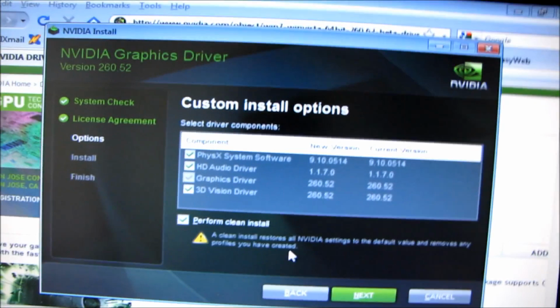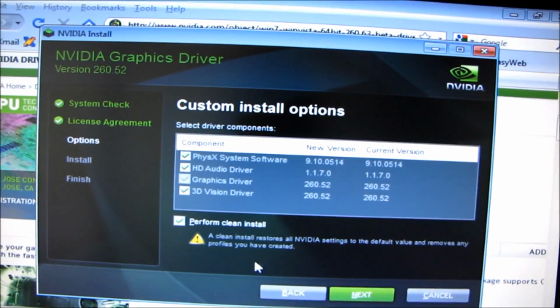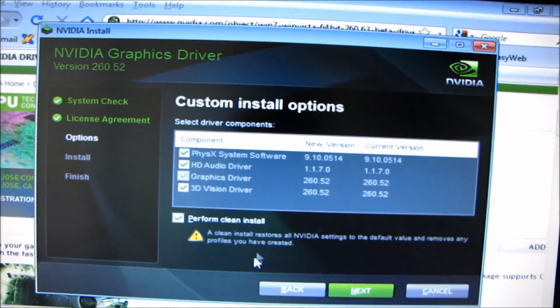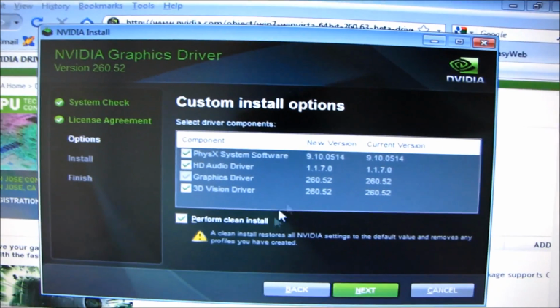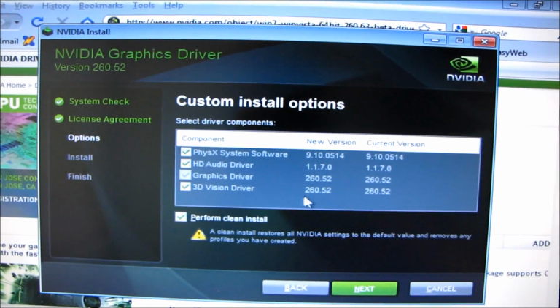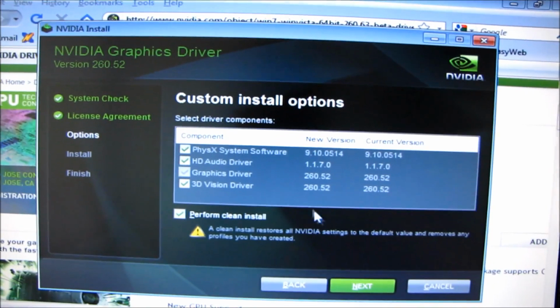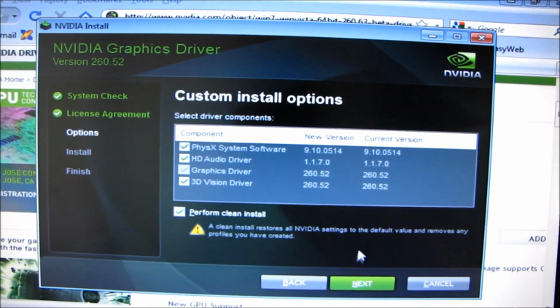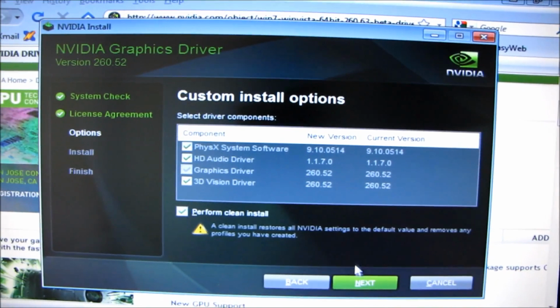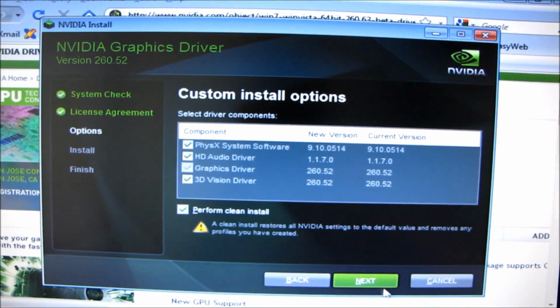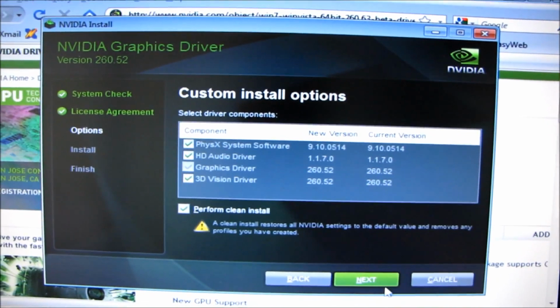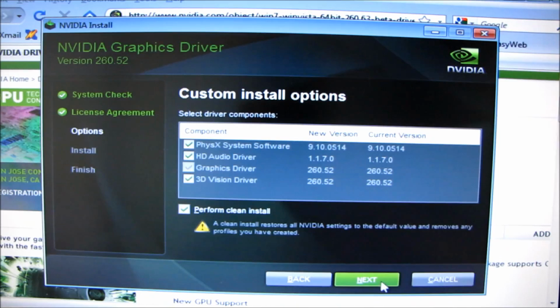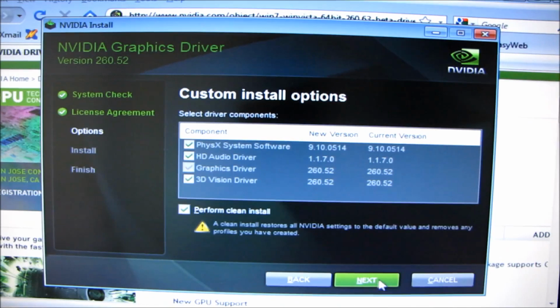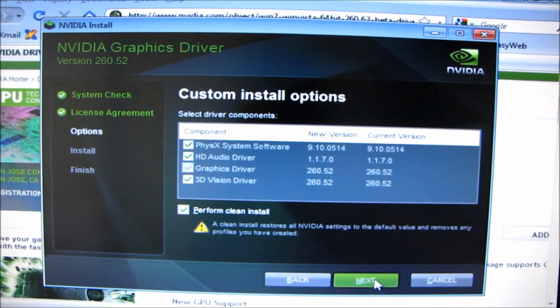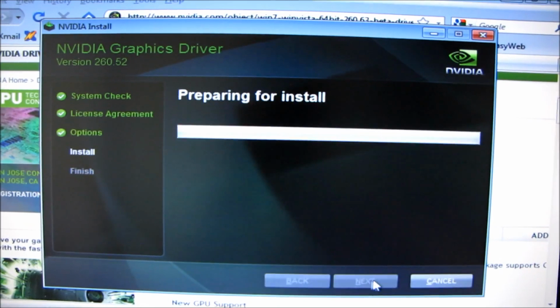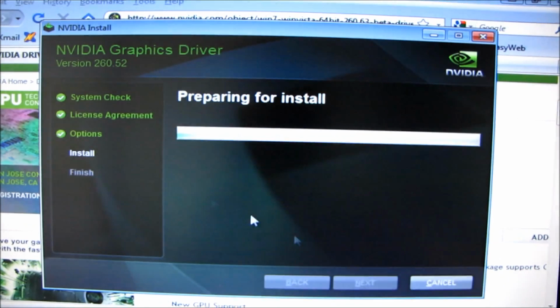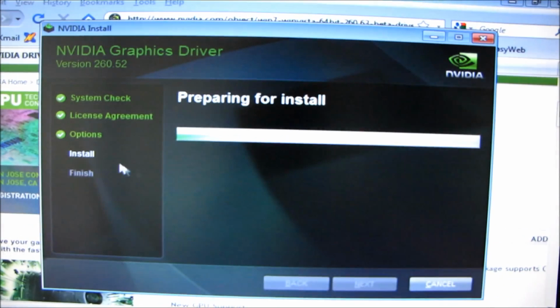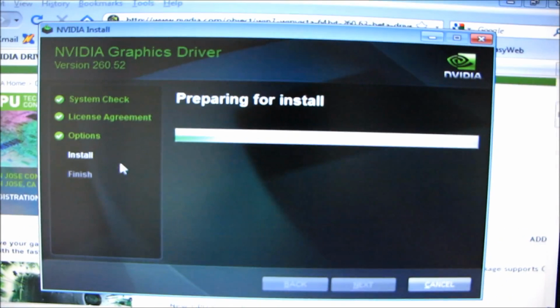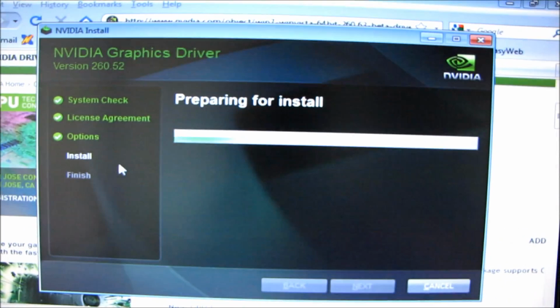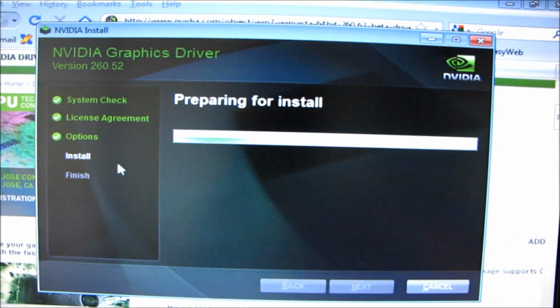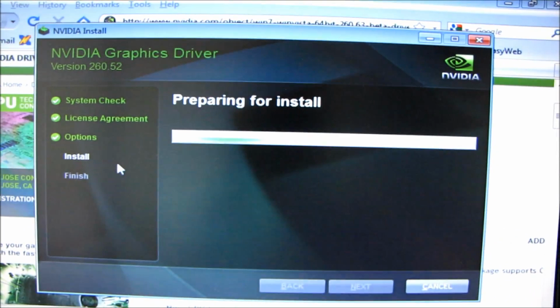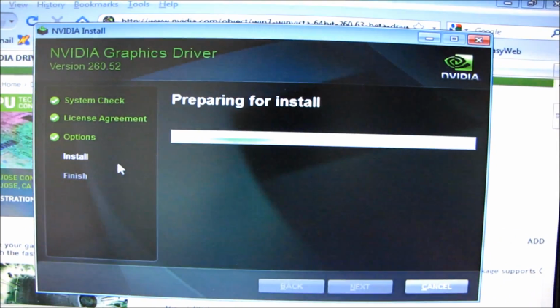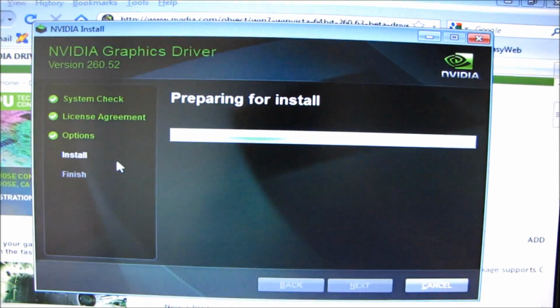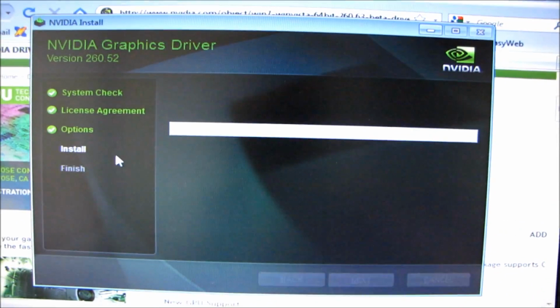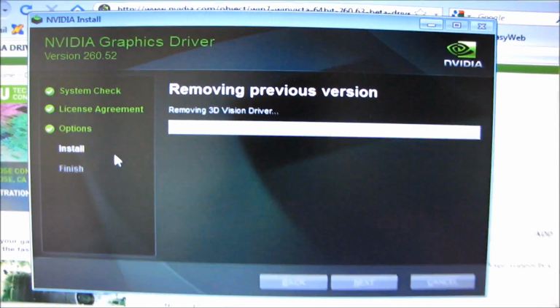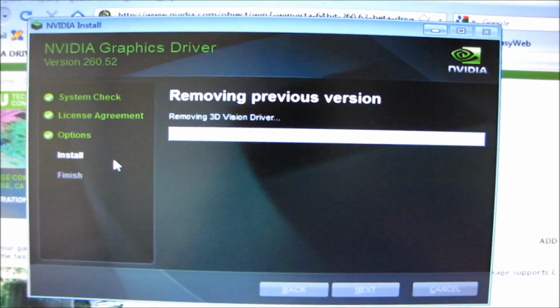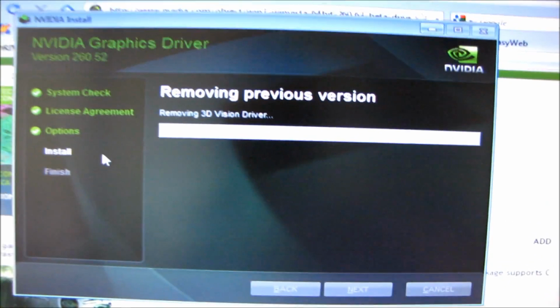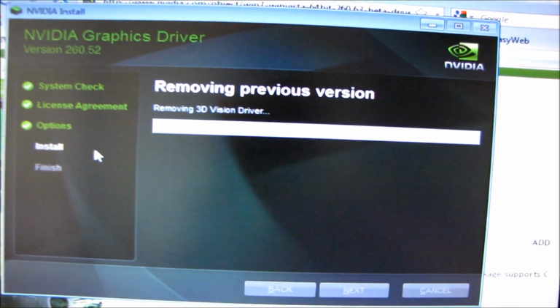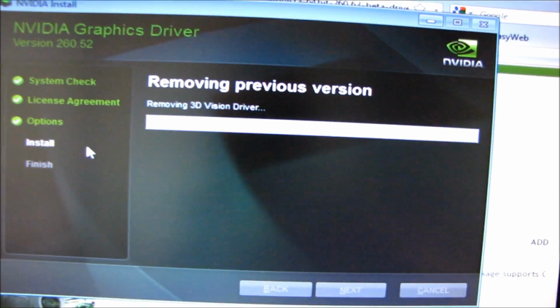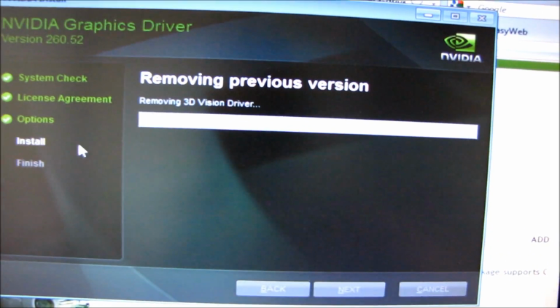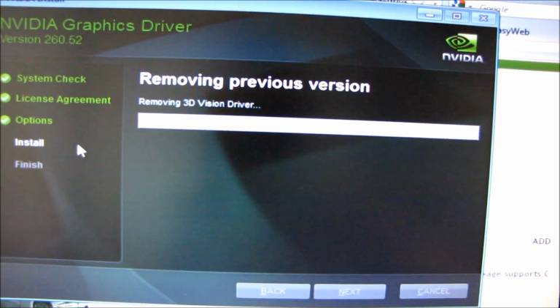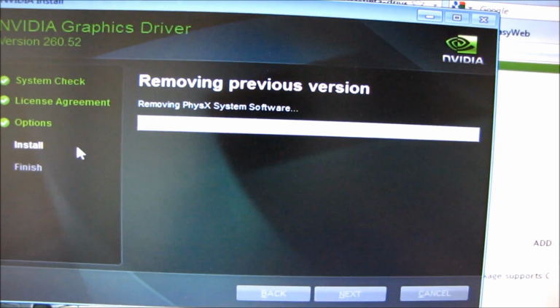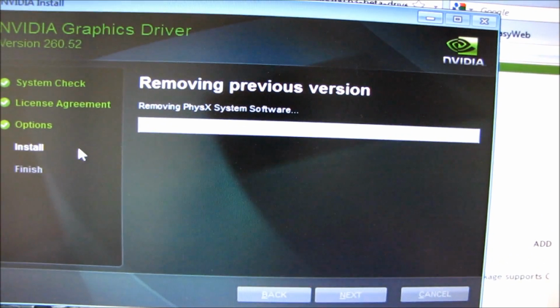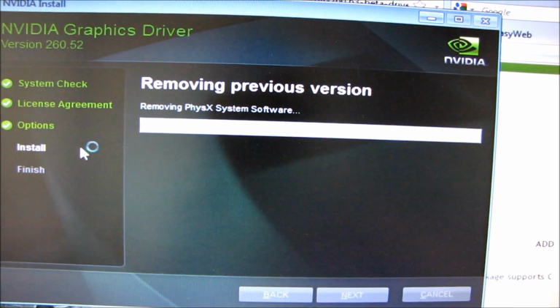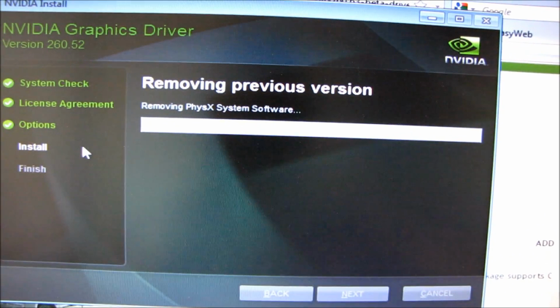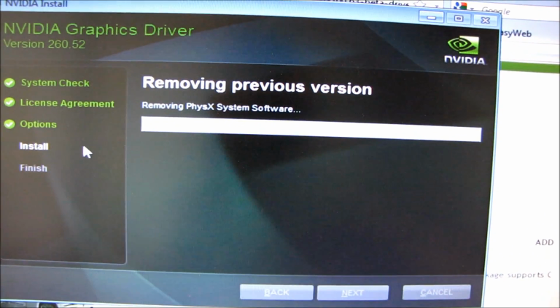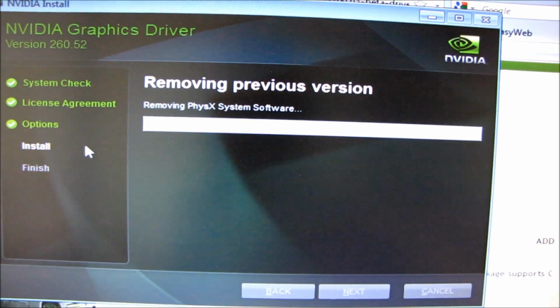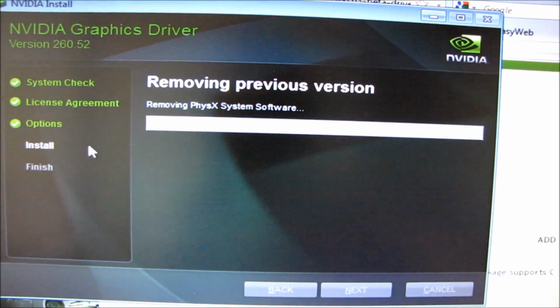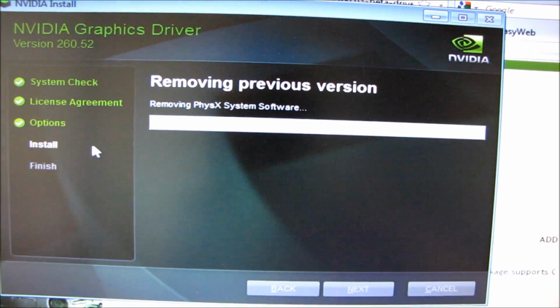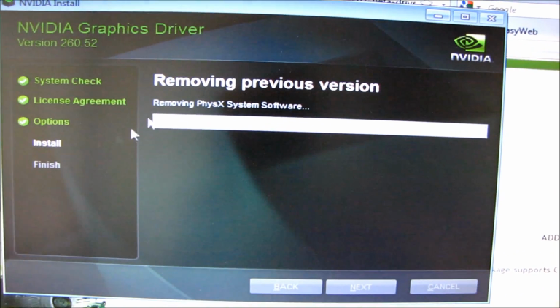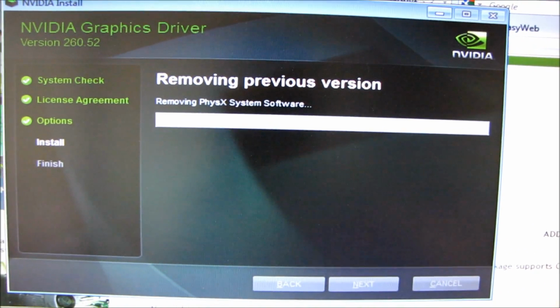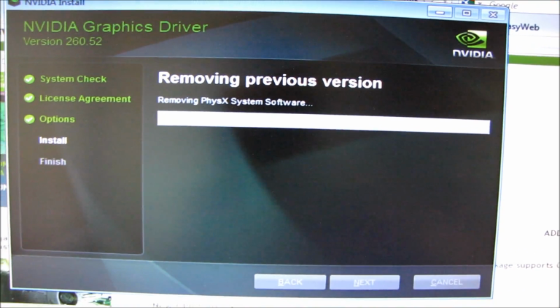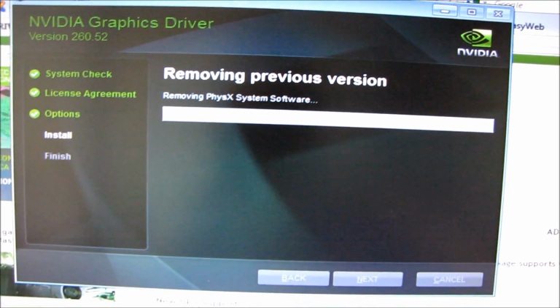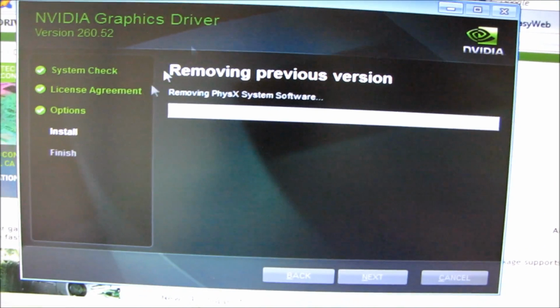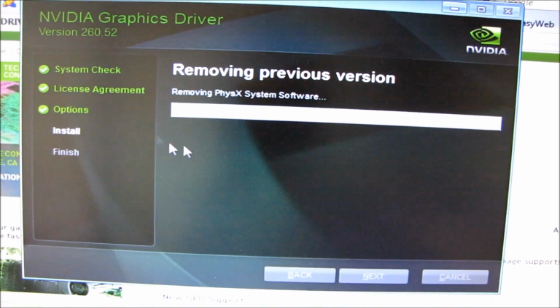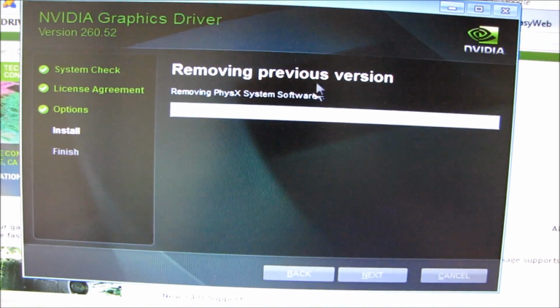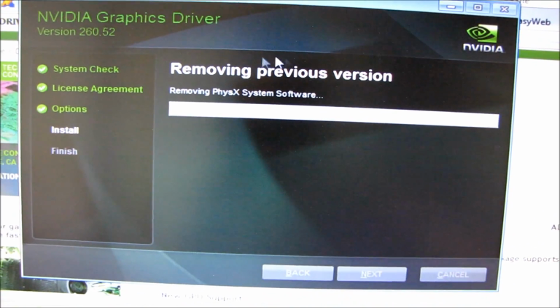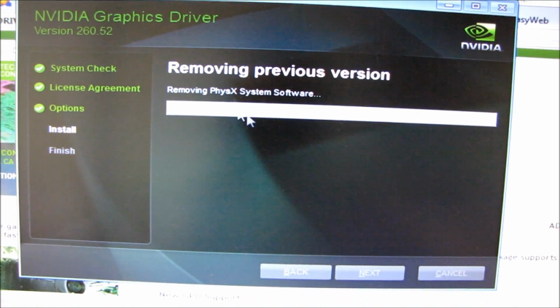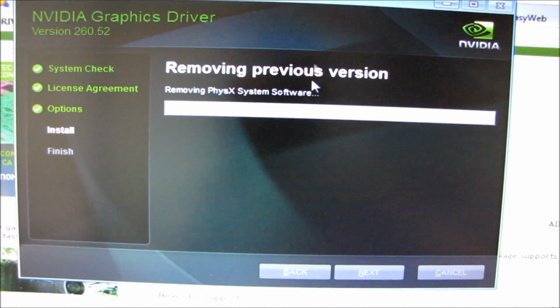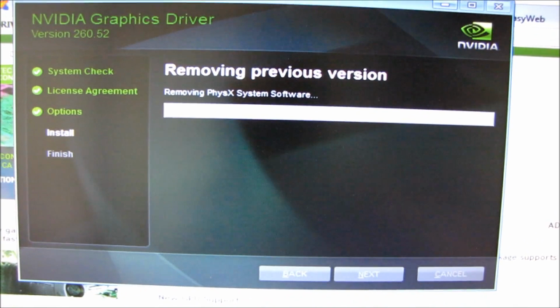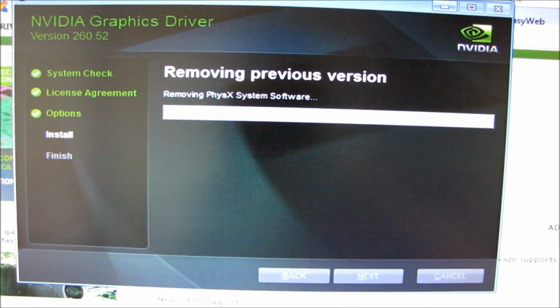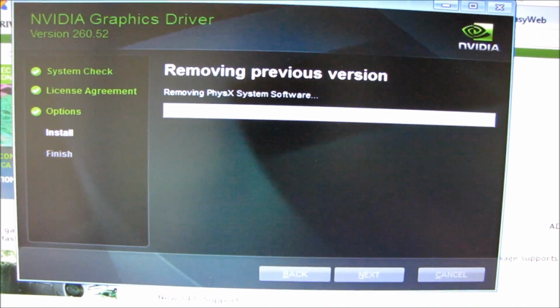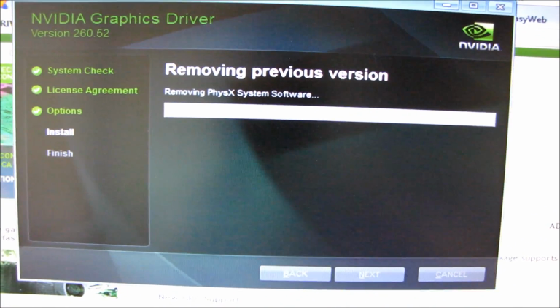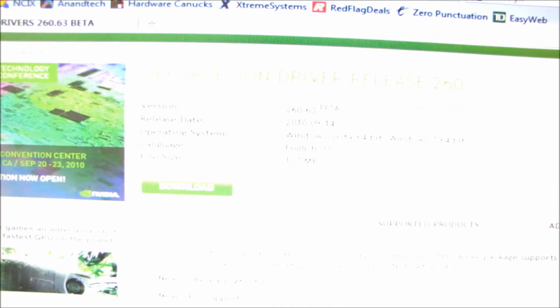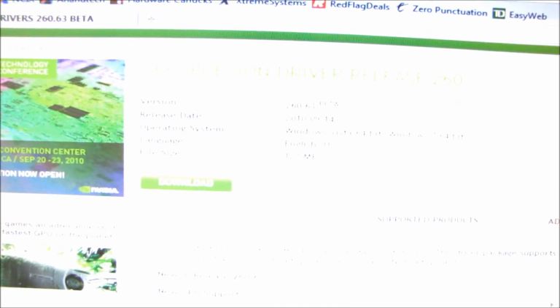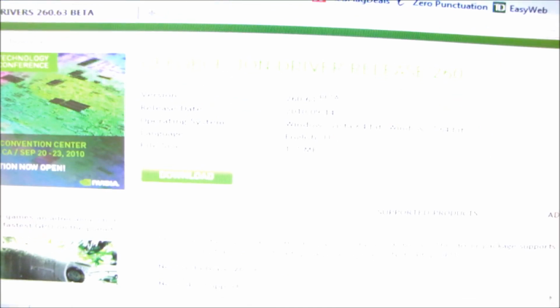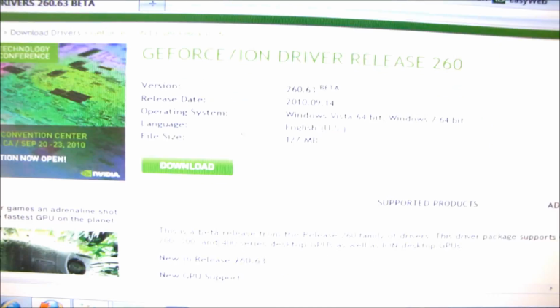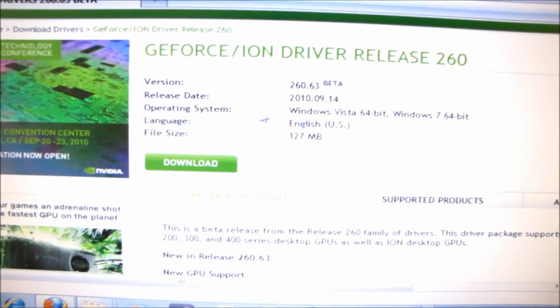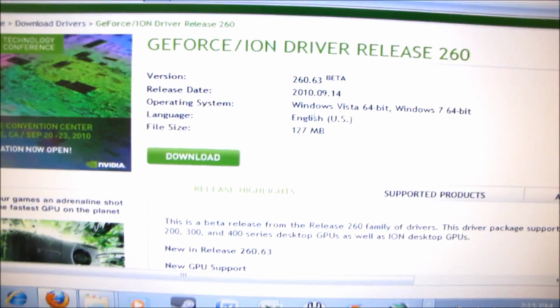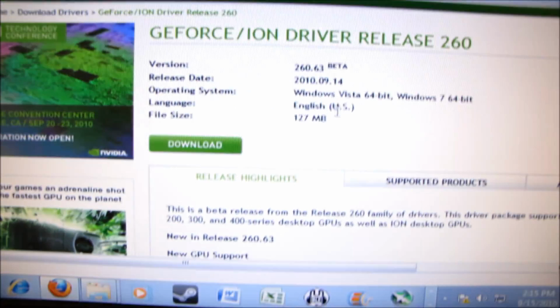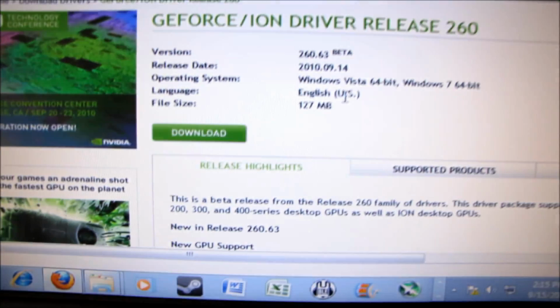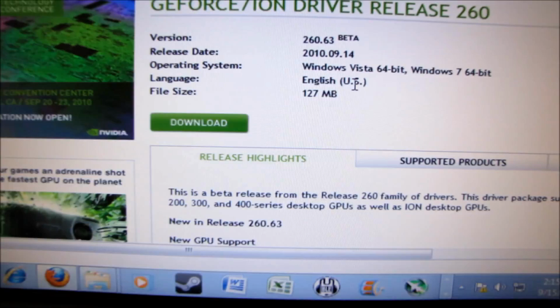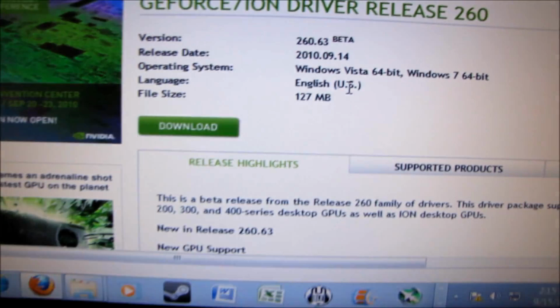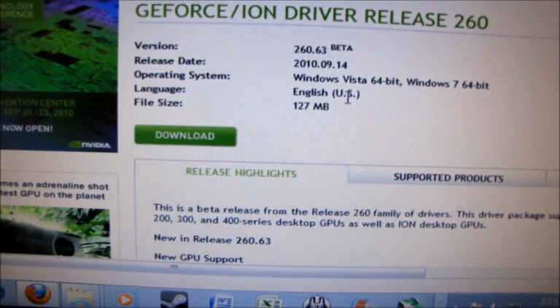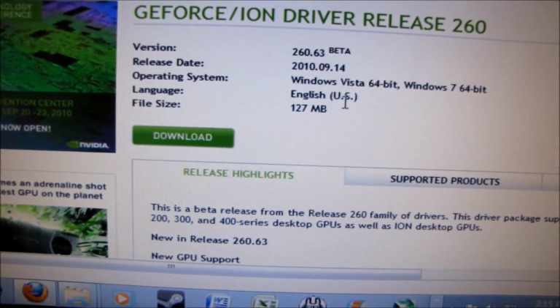So that's a pretty cool feature. Let's click Next. It'll go ahead and install, removing all the old stuff and then installing the new stuff.